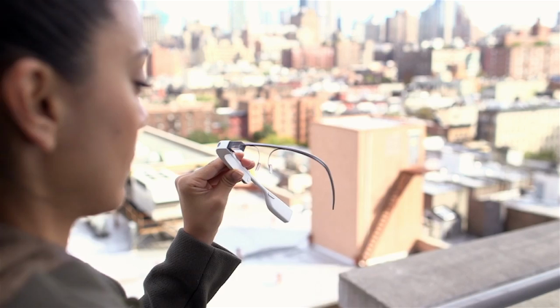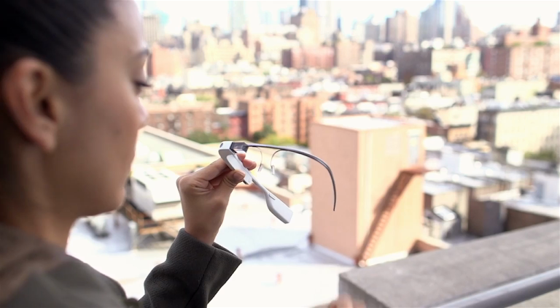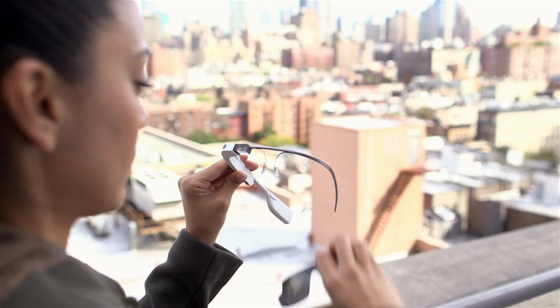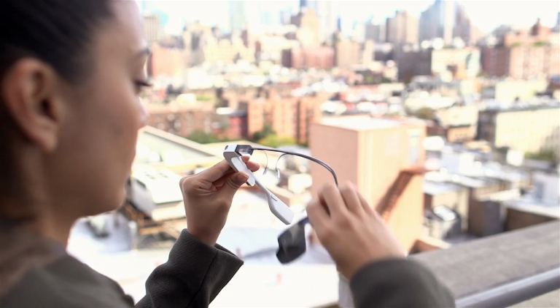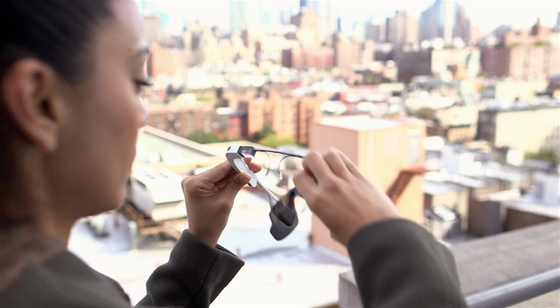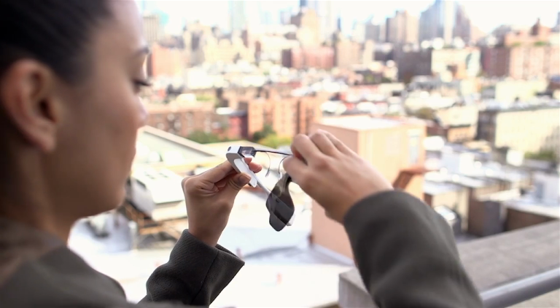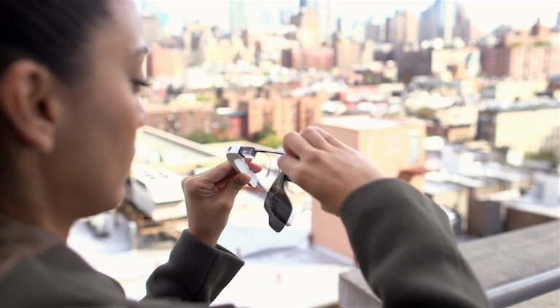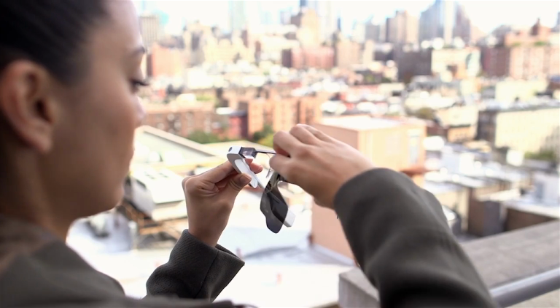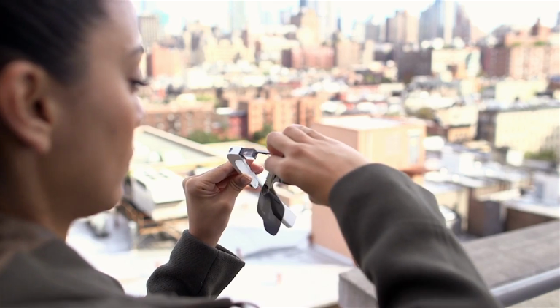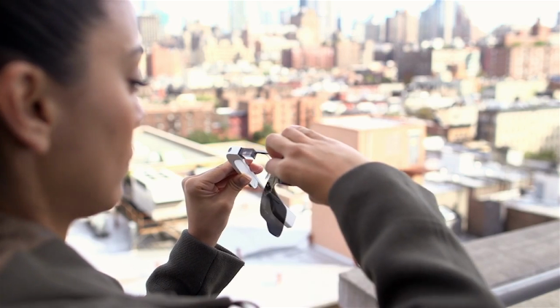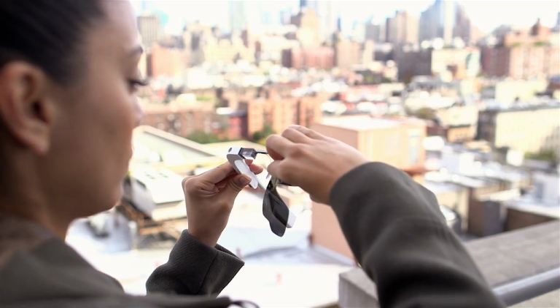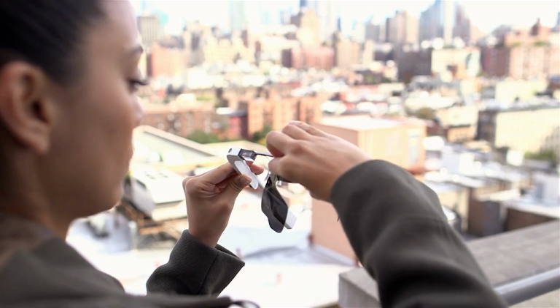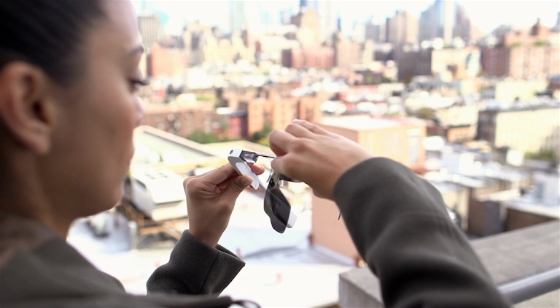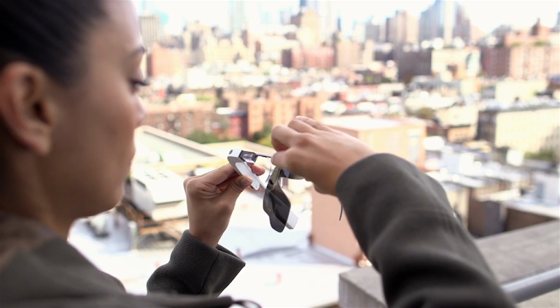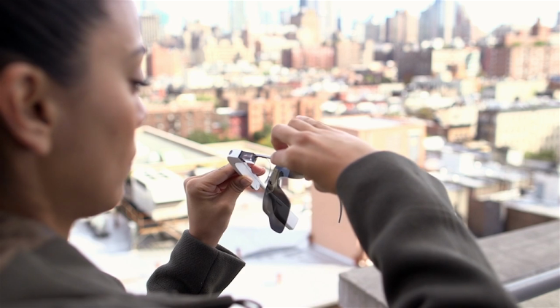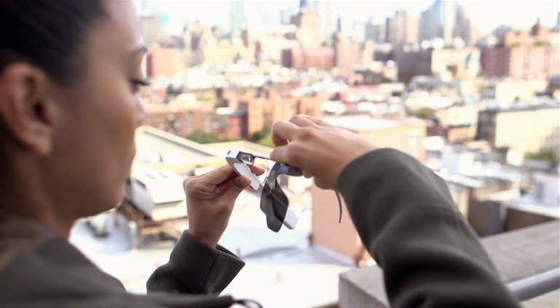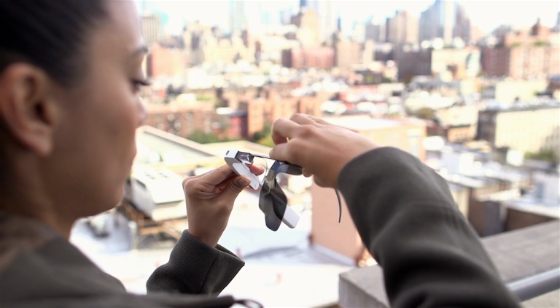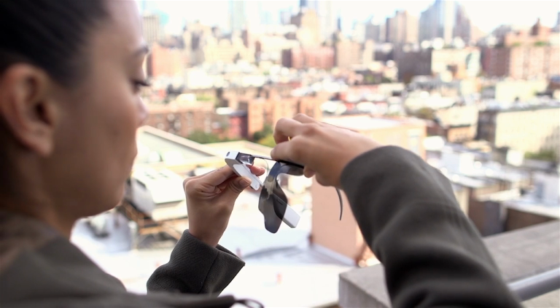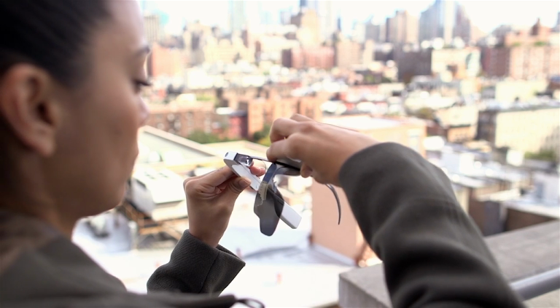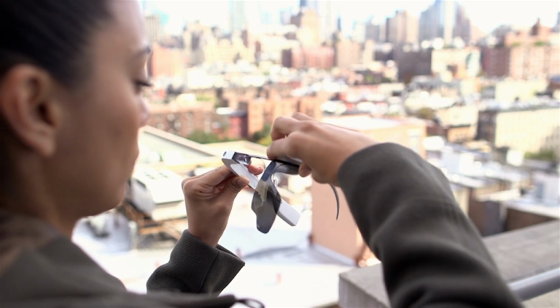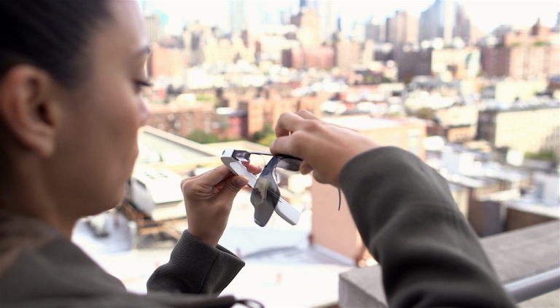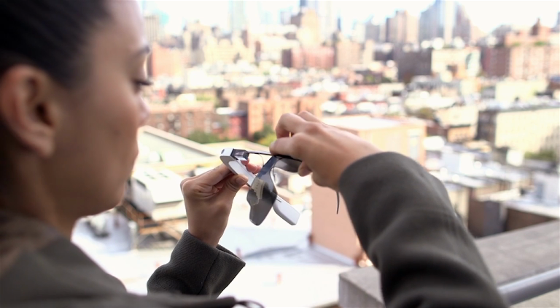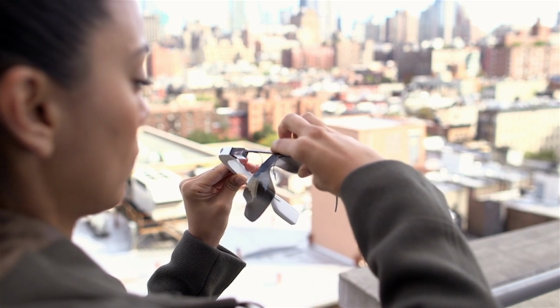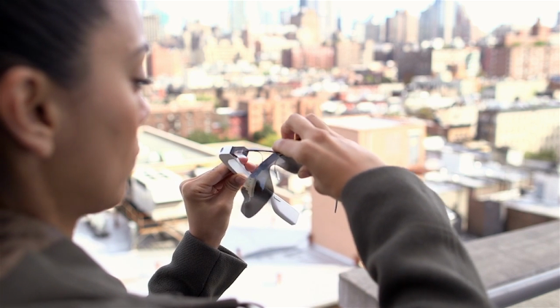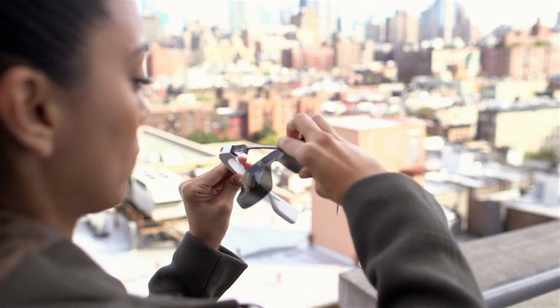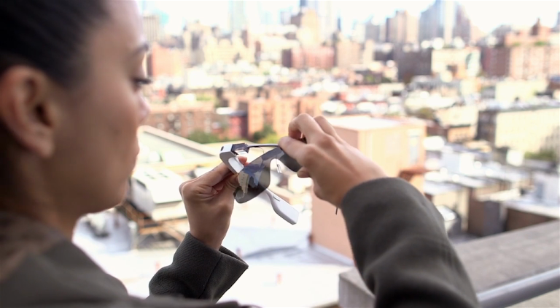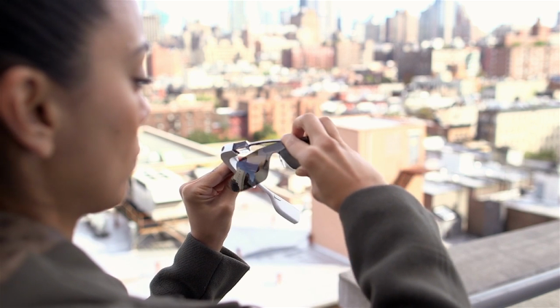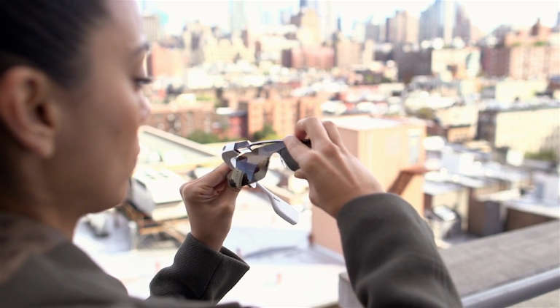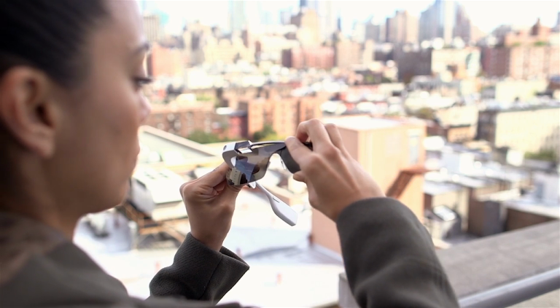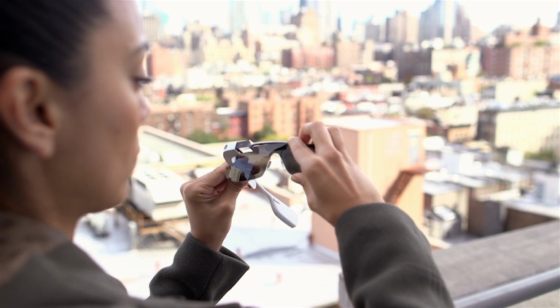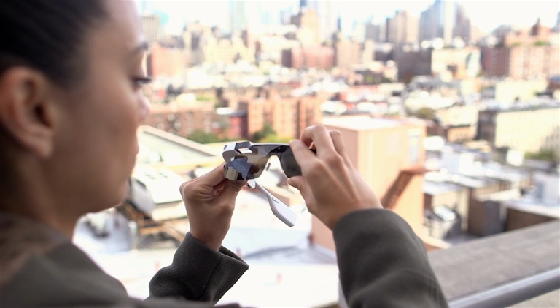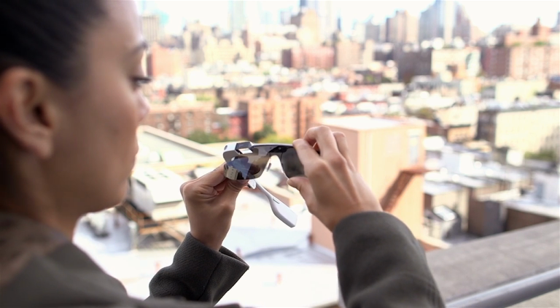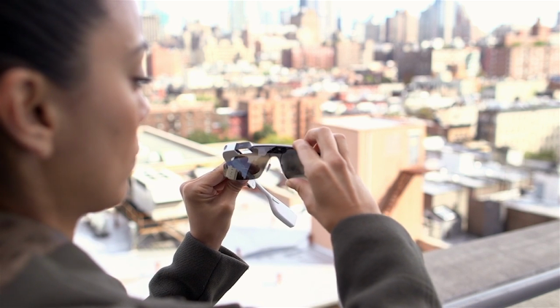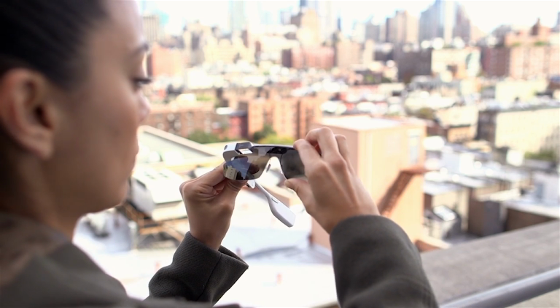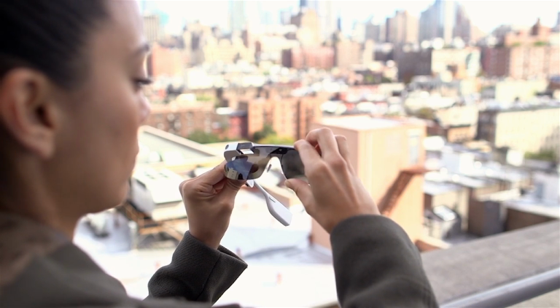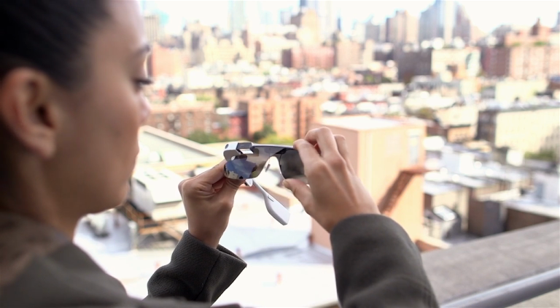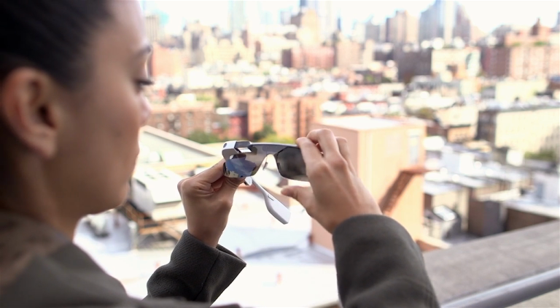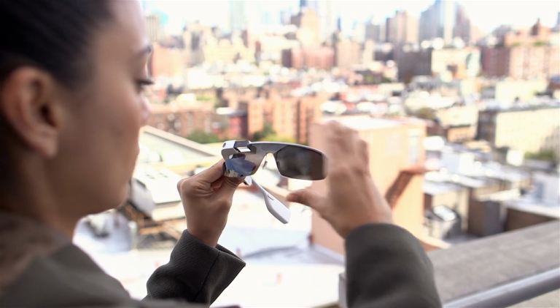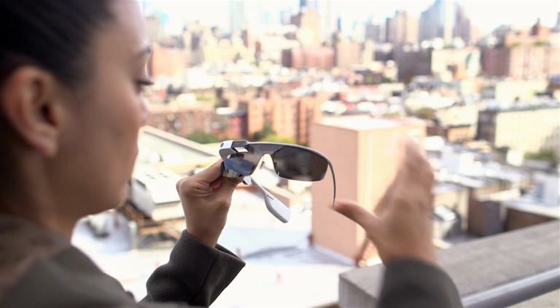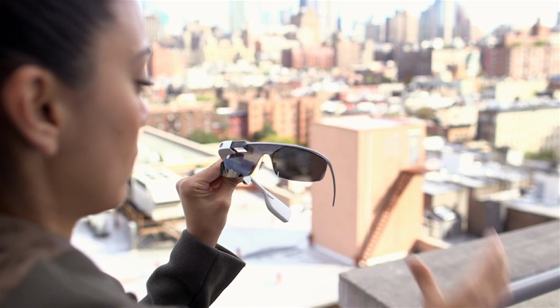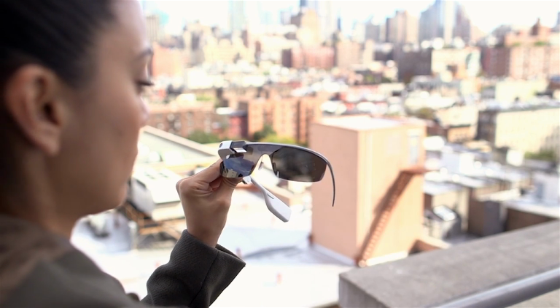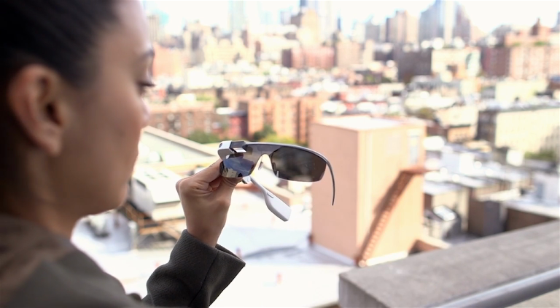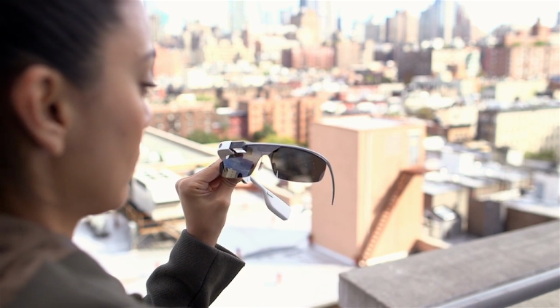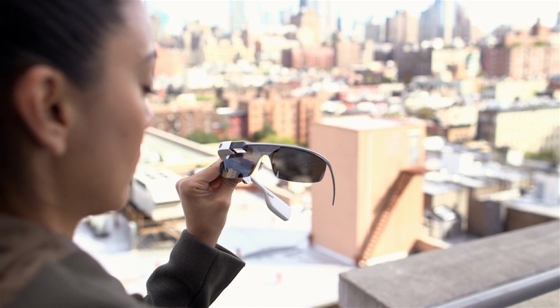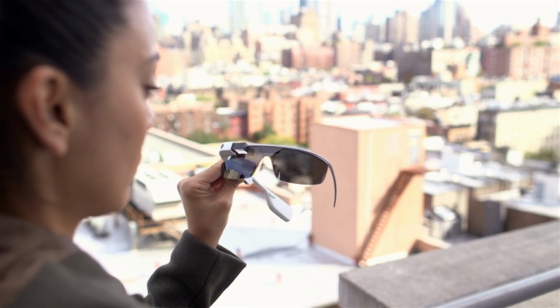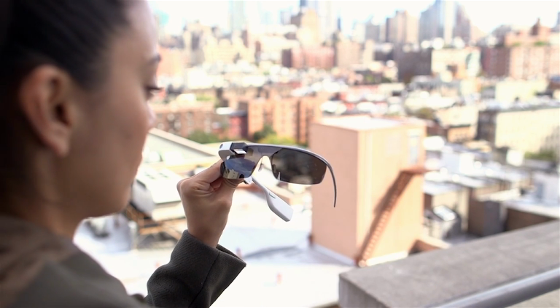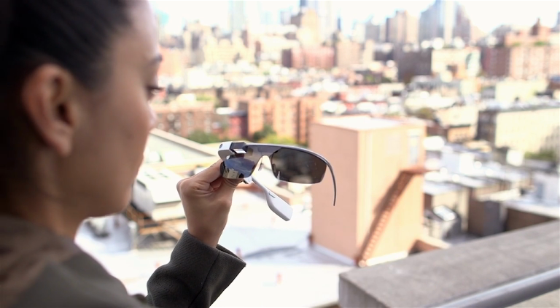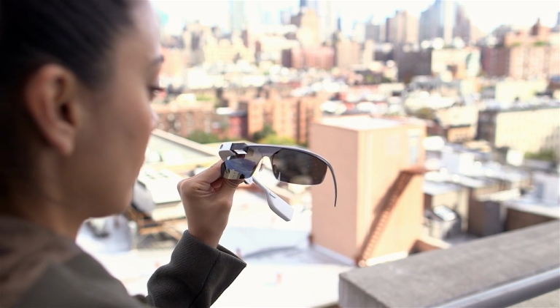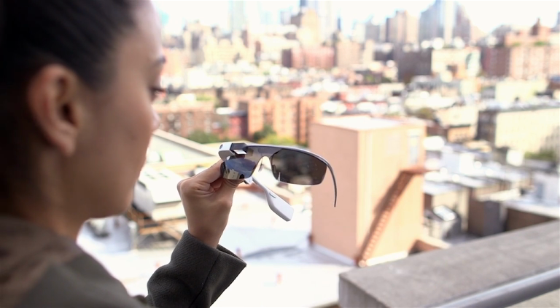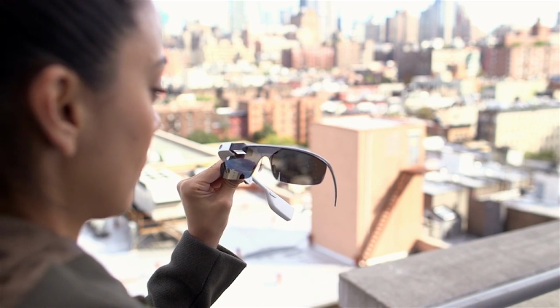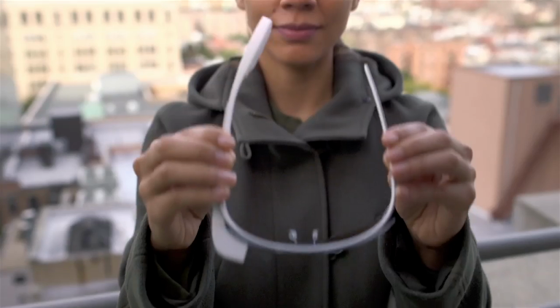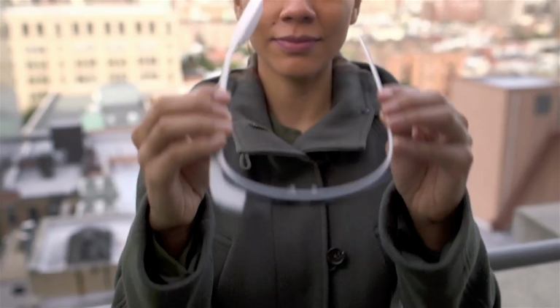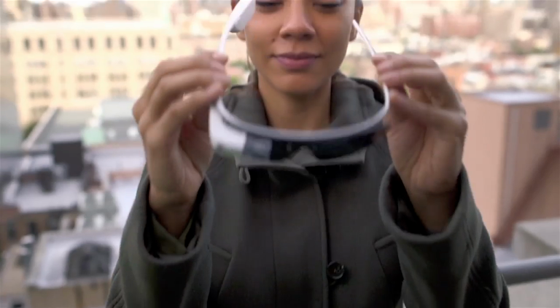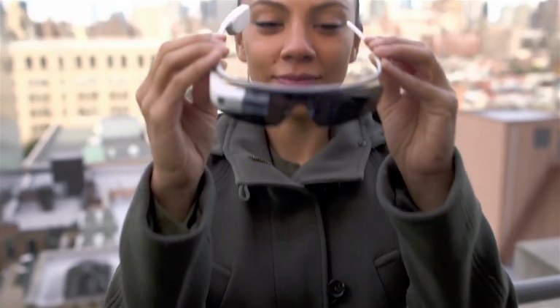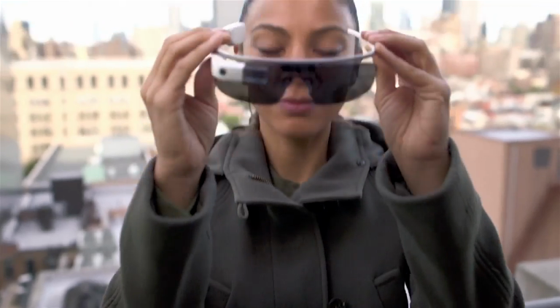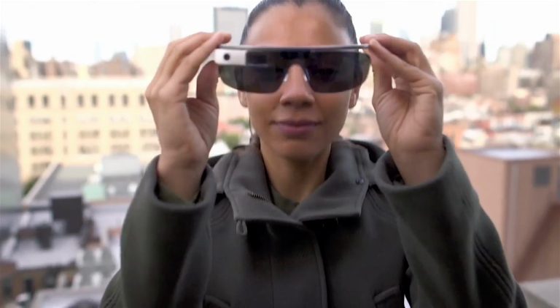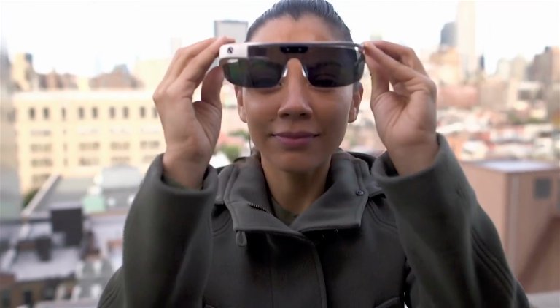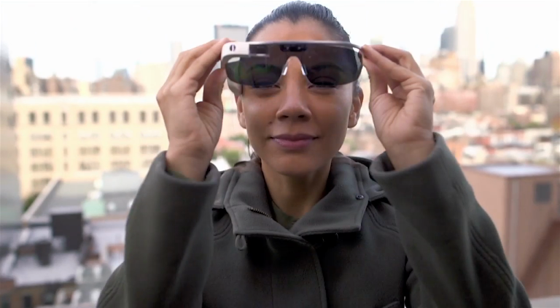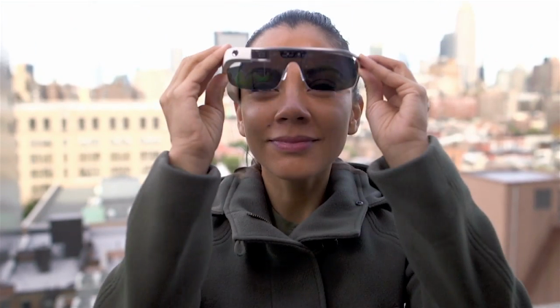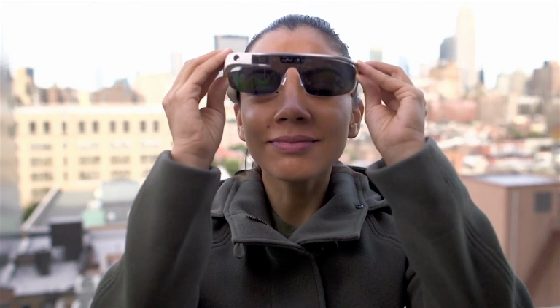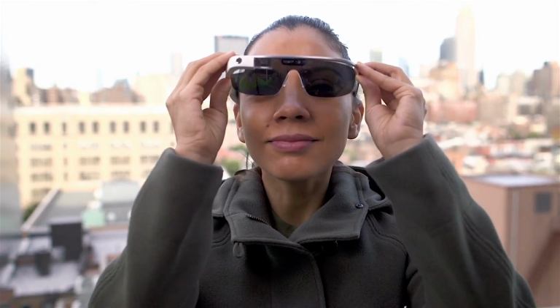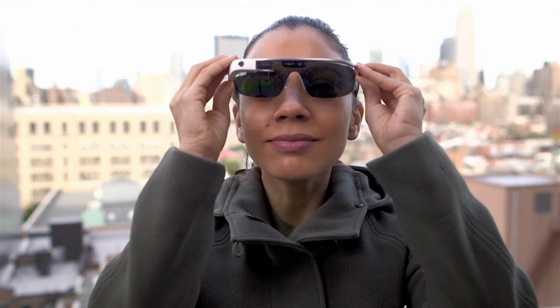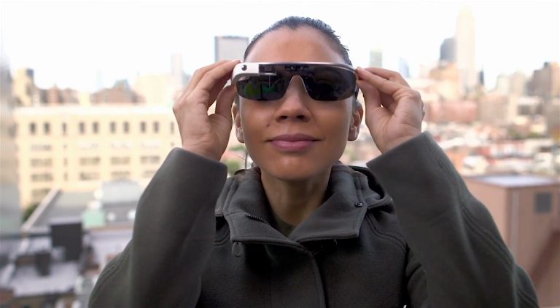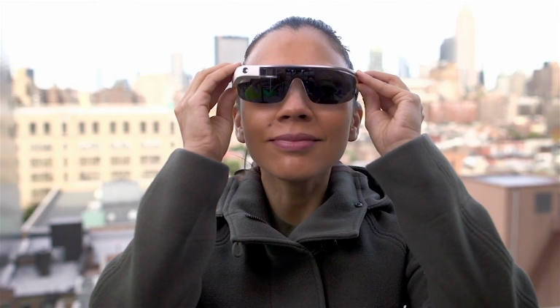Shades twist on and off Glass. They're polarized and shield you from the sun. Put them on like a pair of sunglasses.